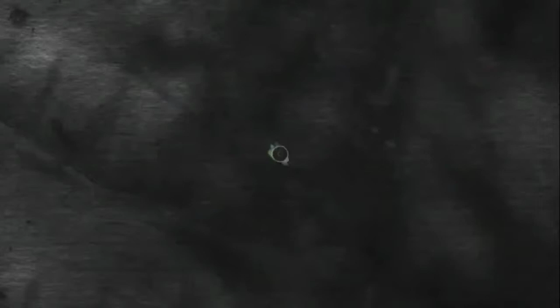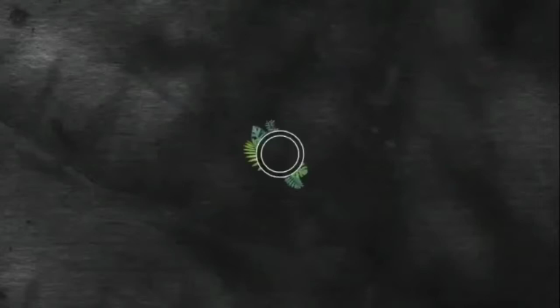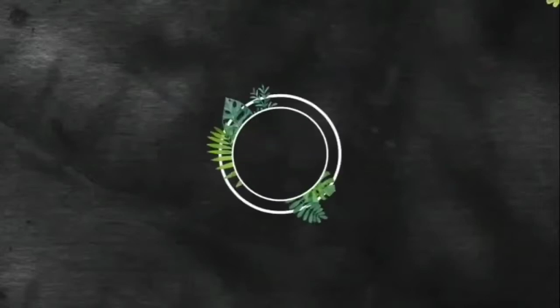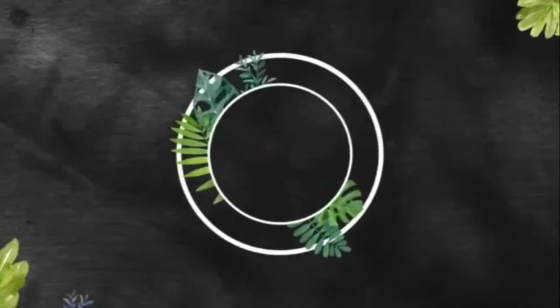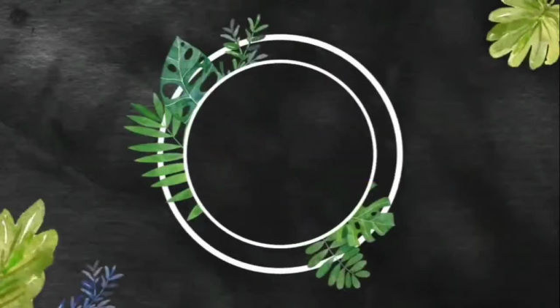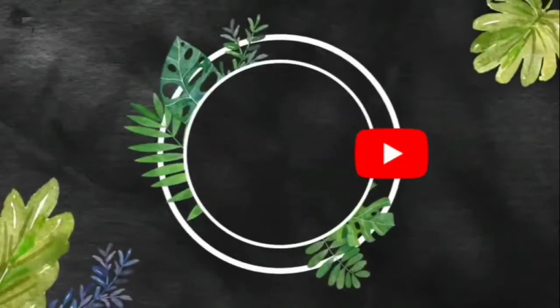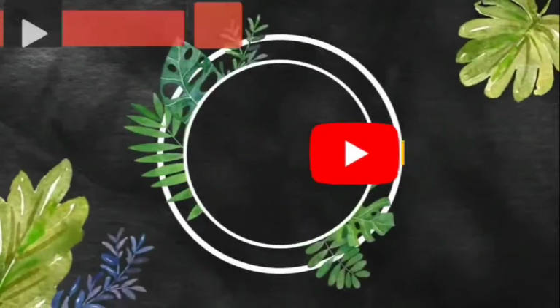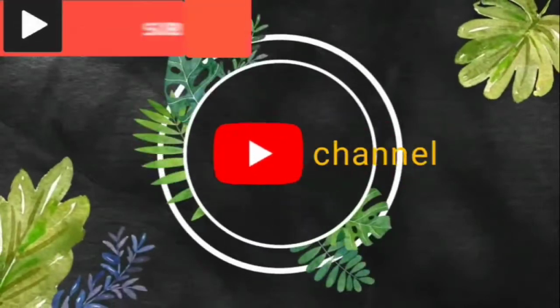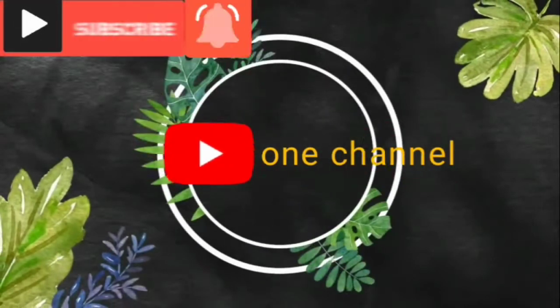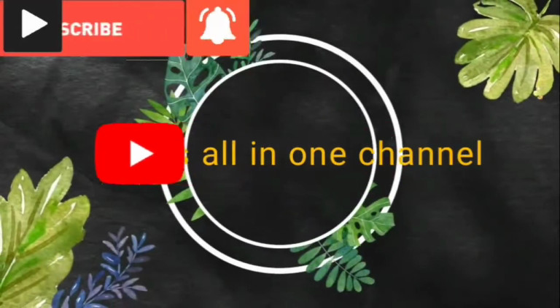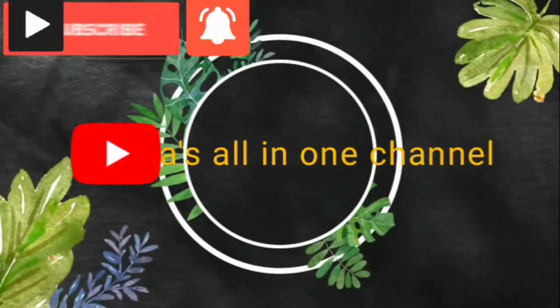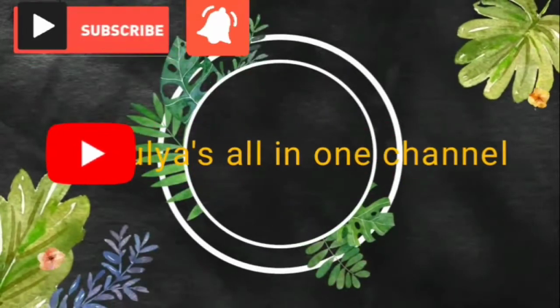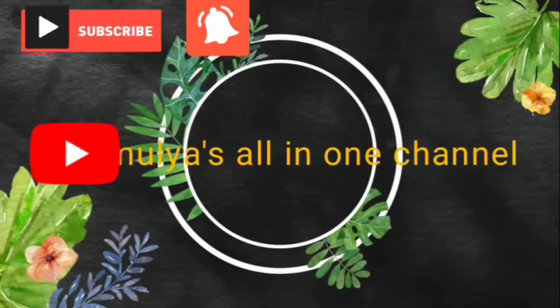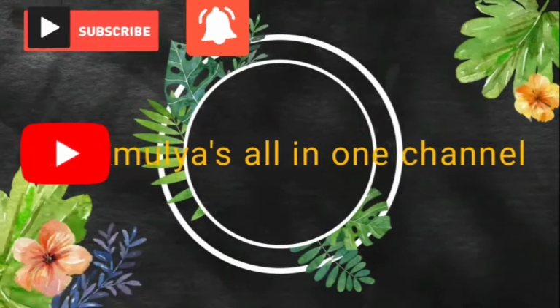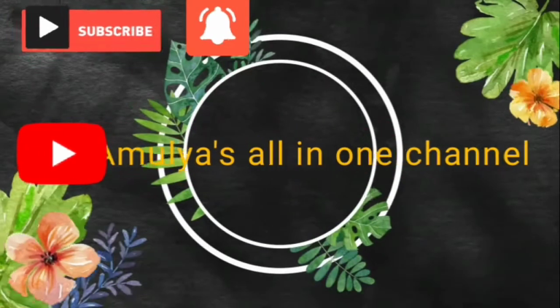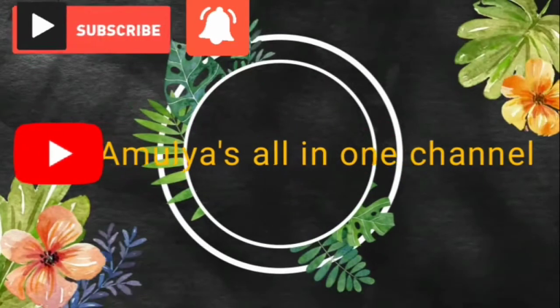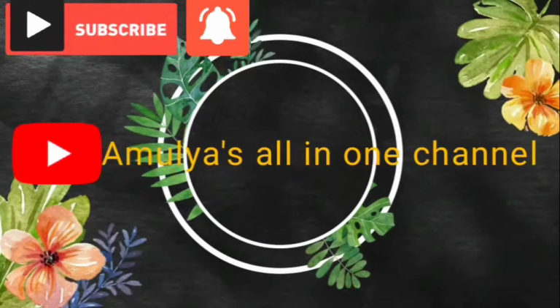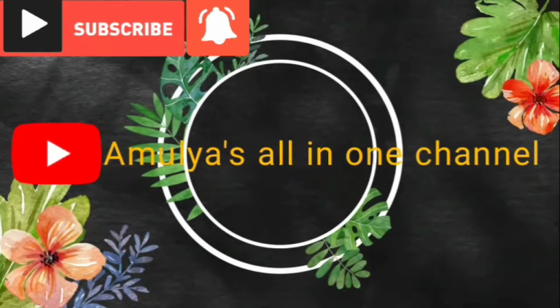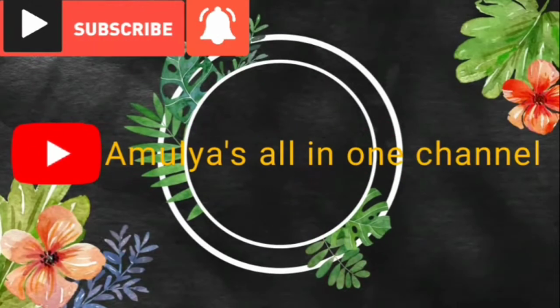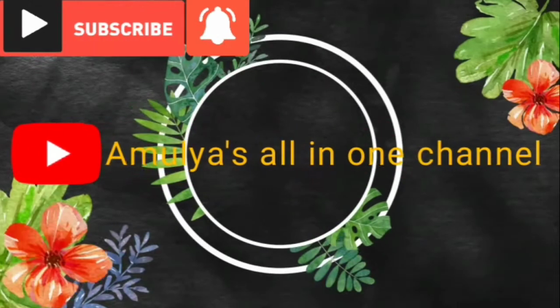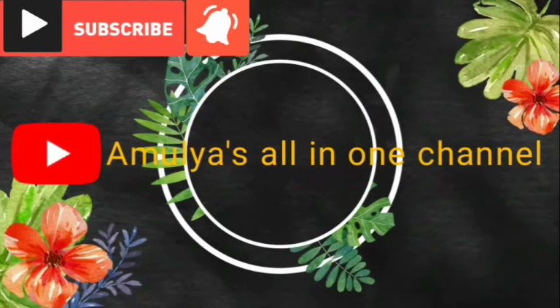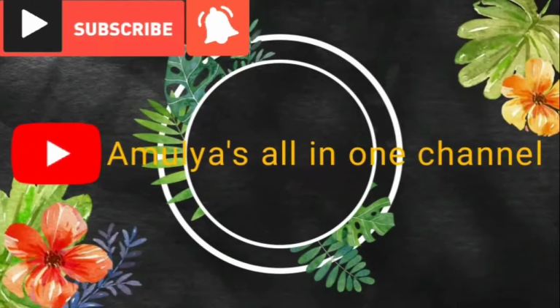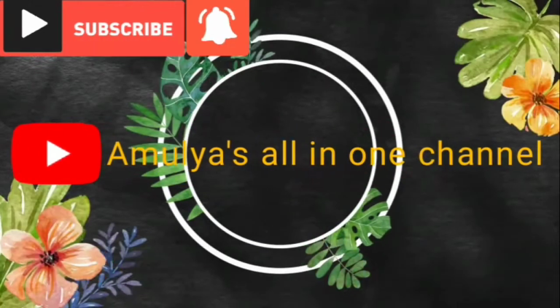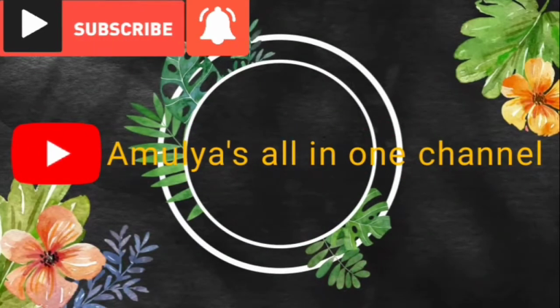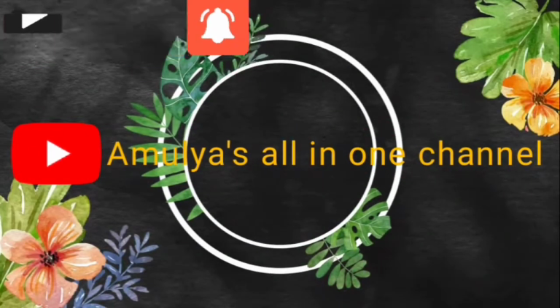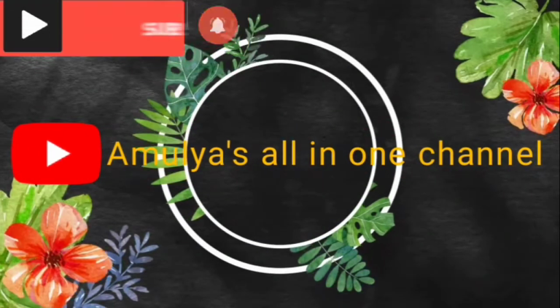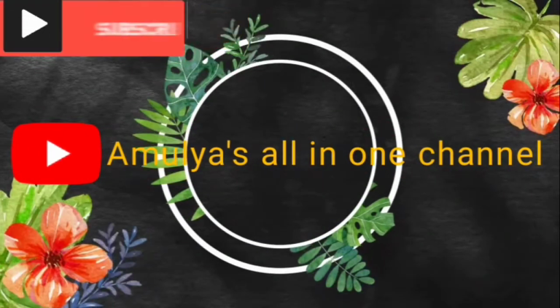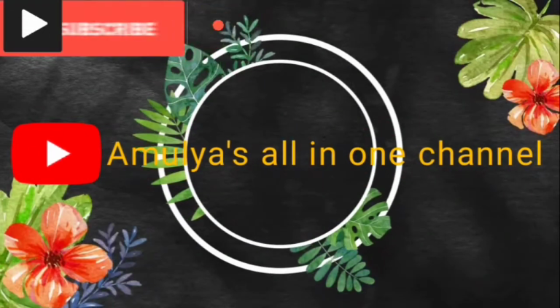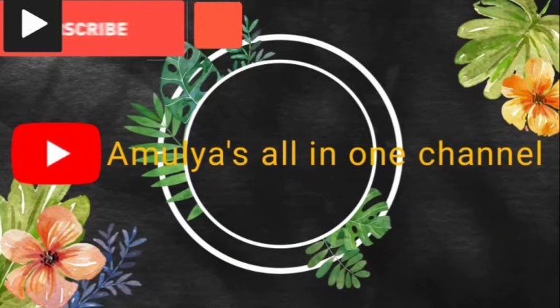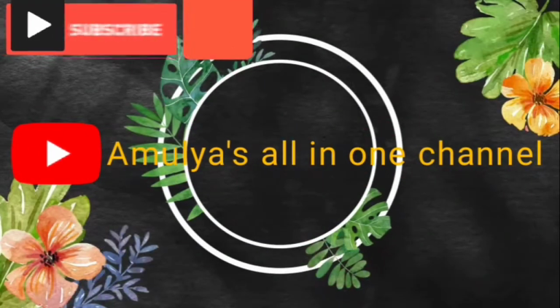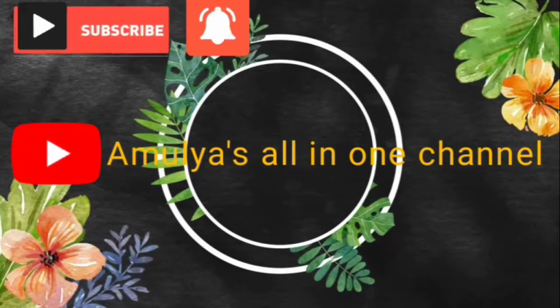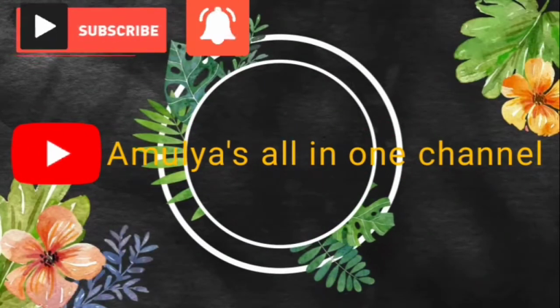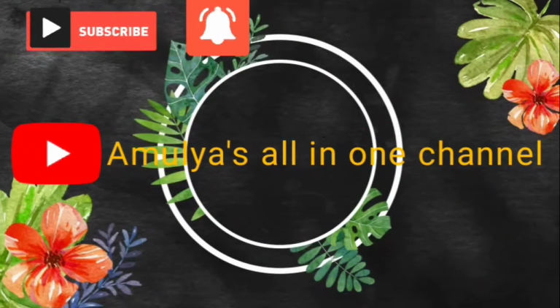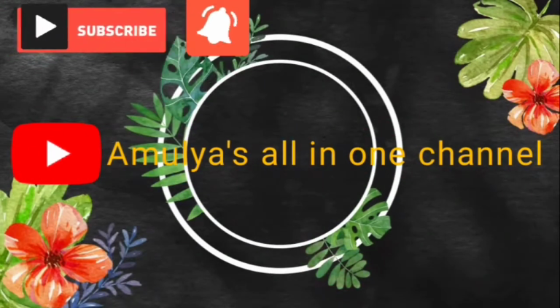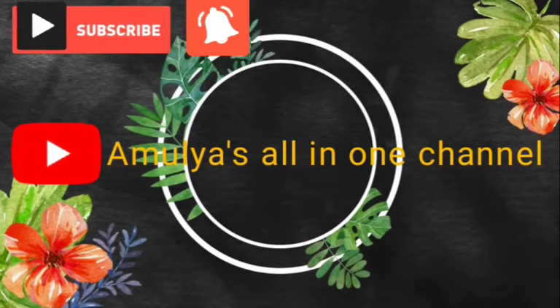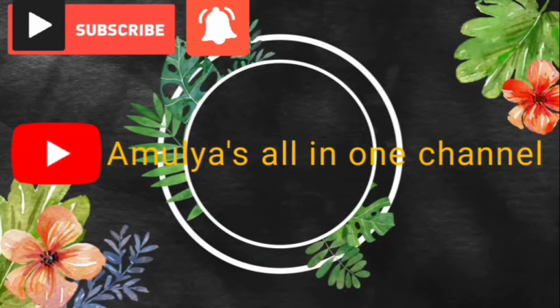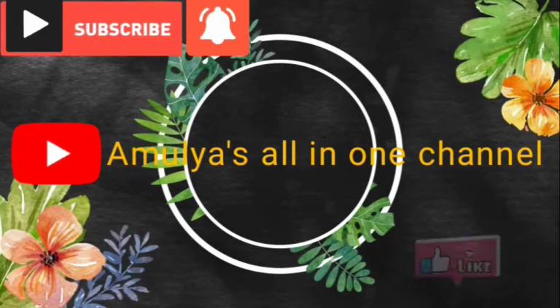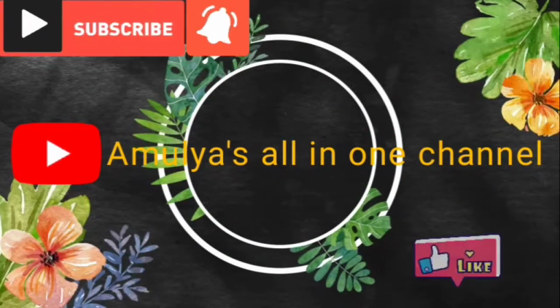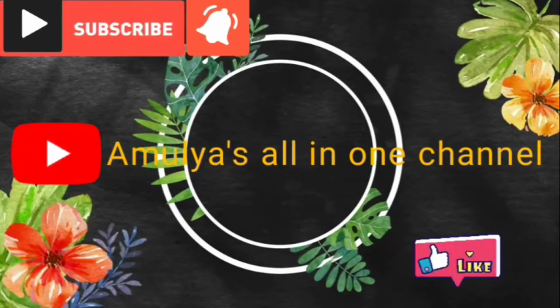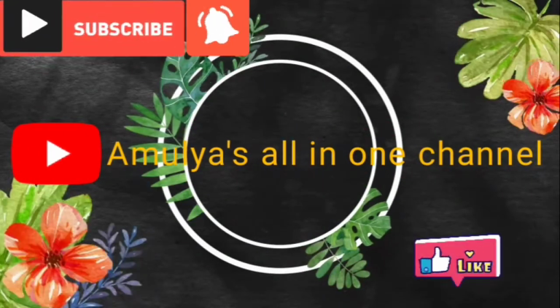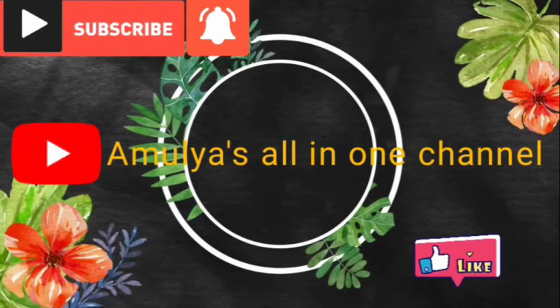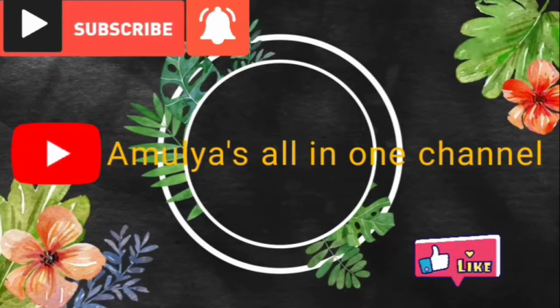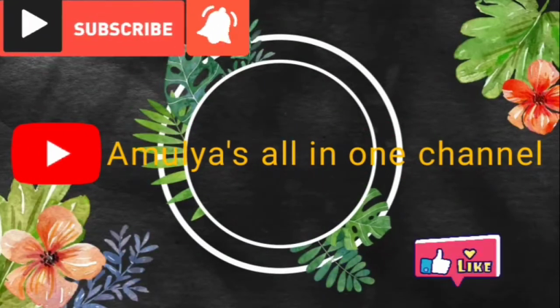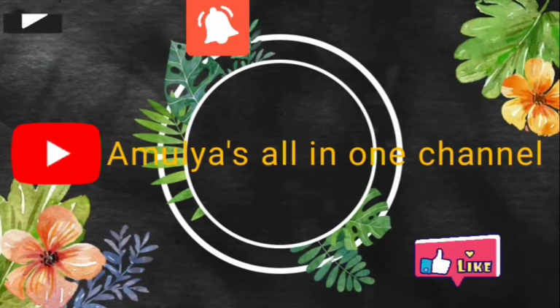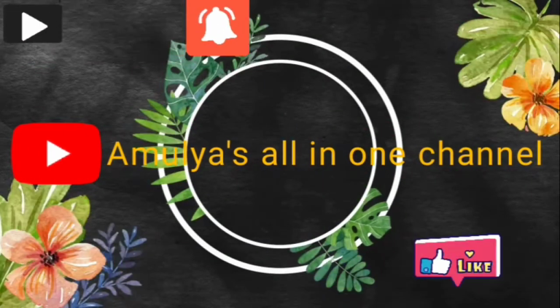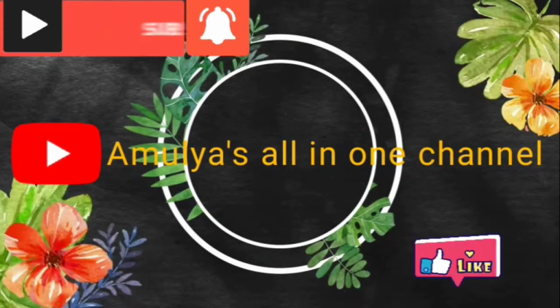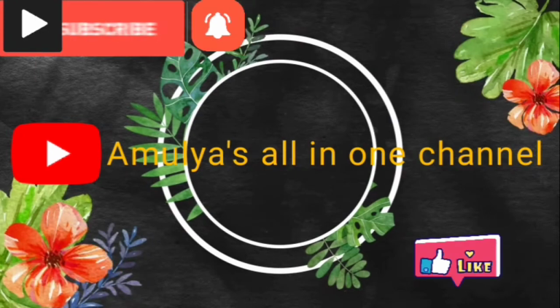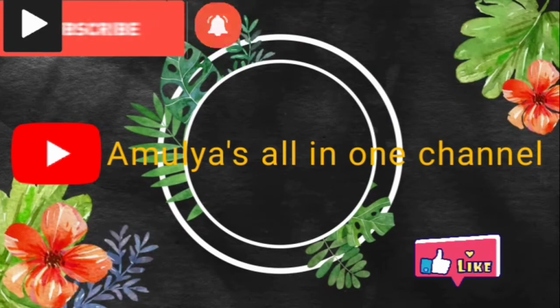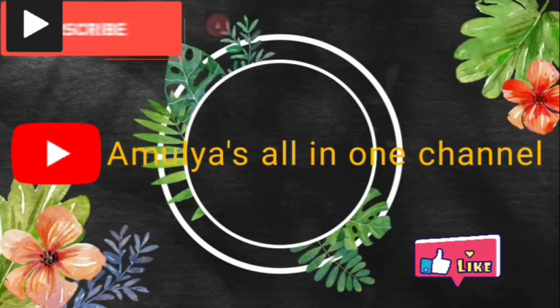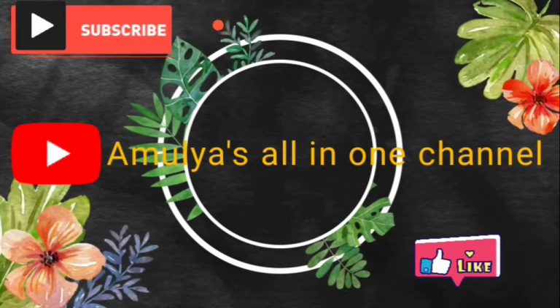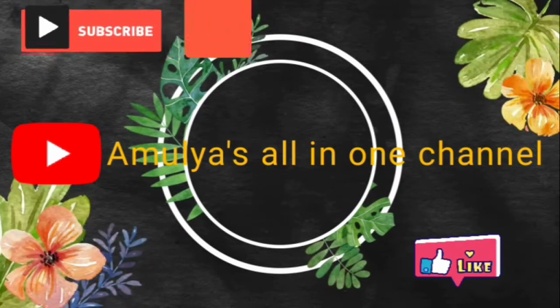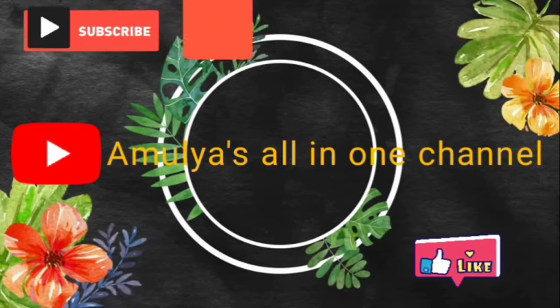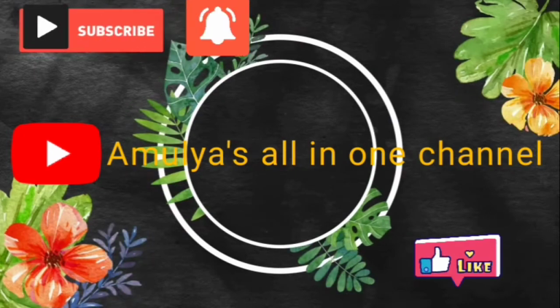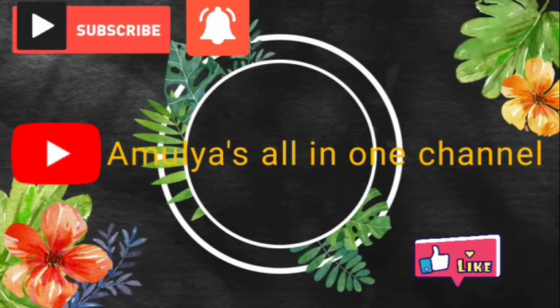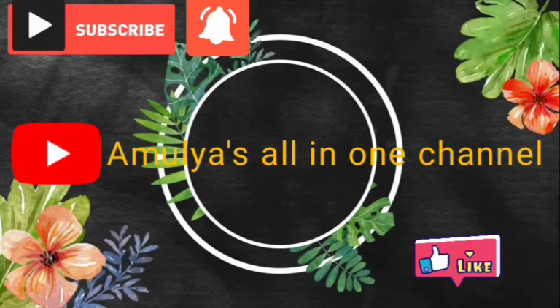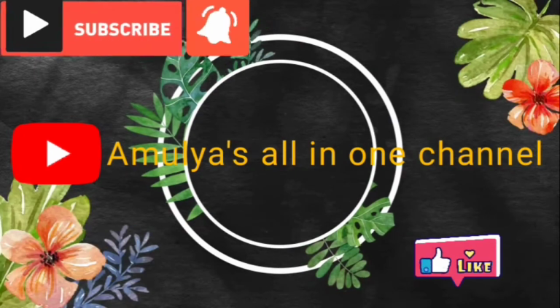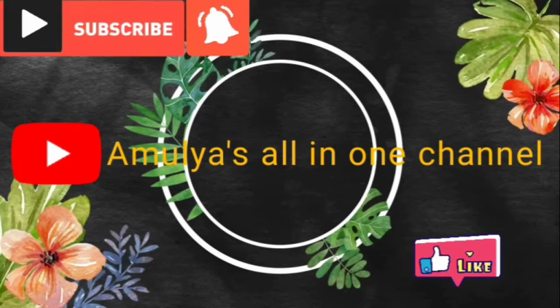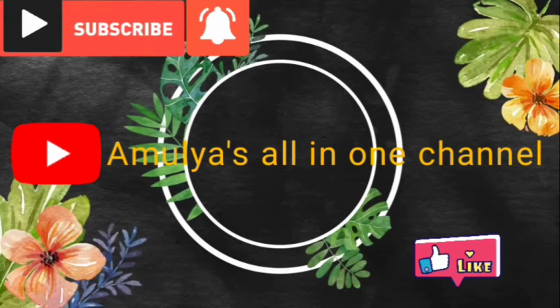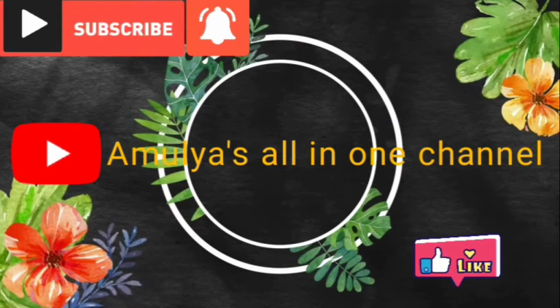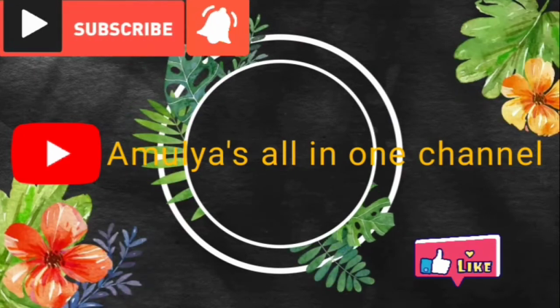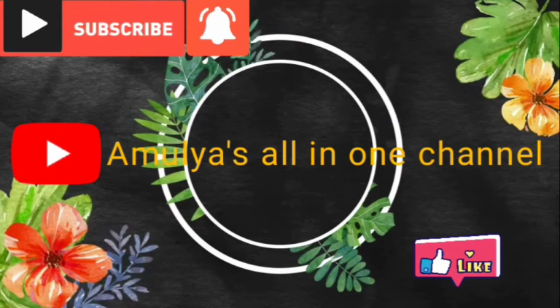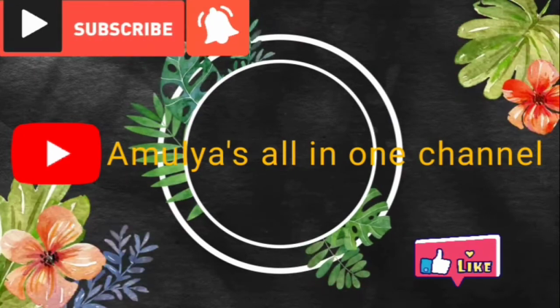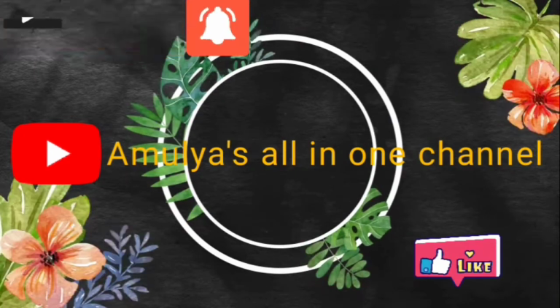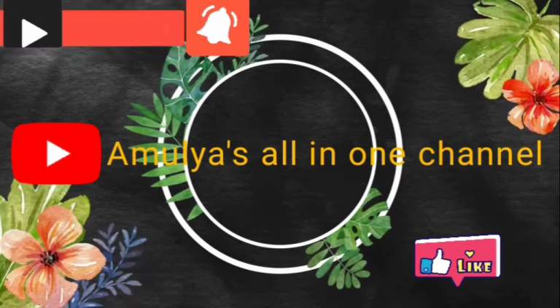Hi friends, welcome to my channel. Please subscribe to the Amulya Salinwan channel and press the bell button for more updates.